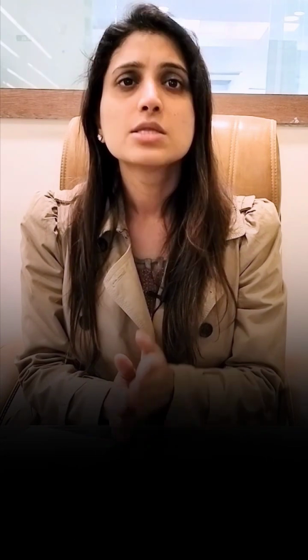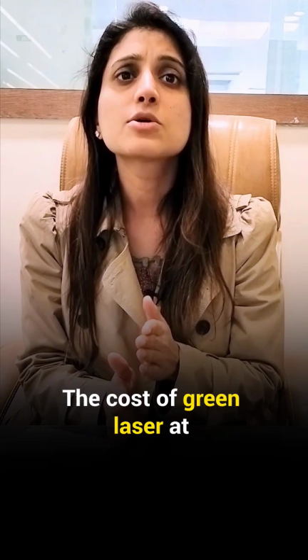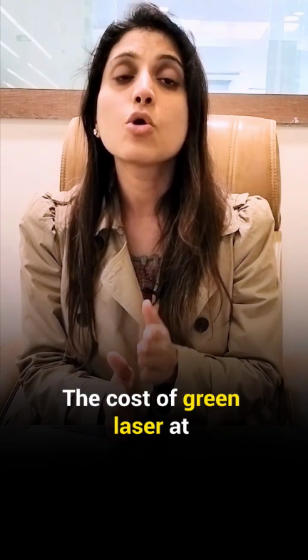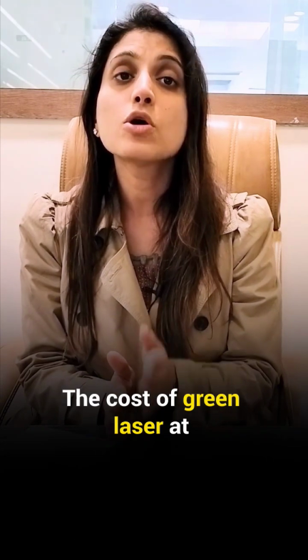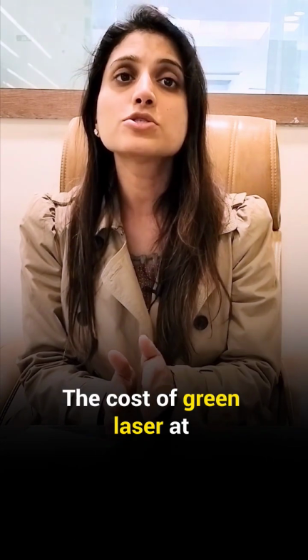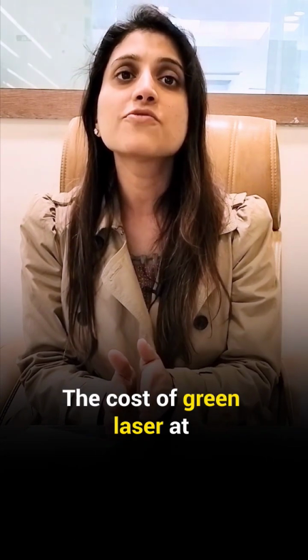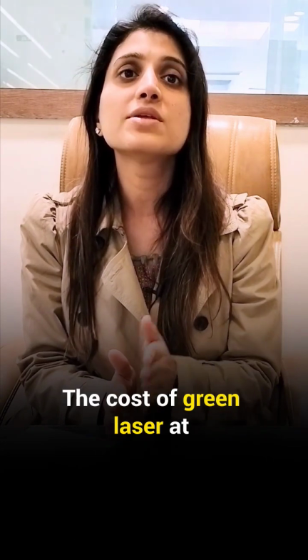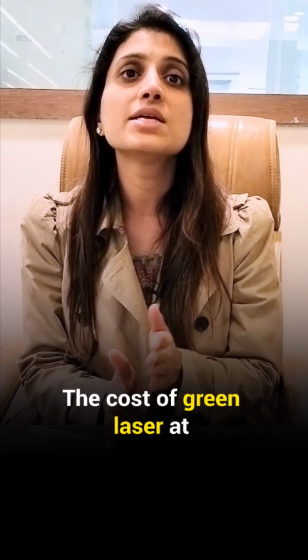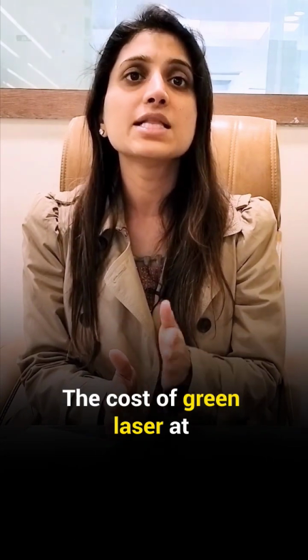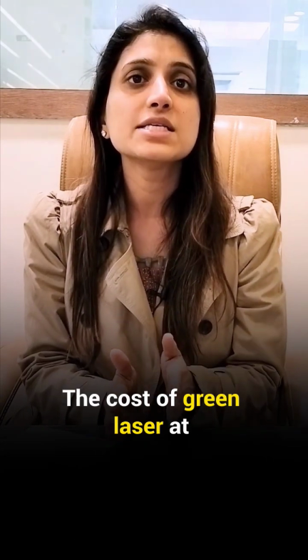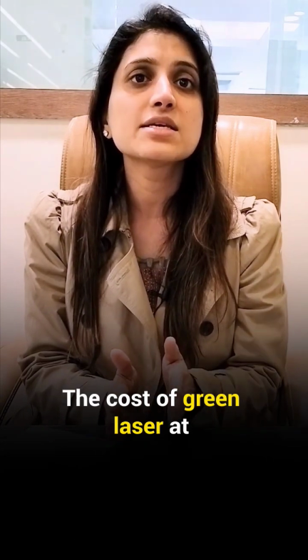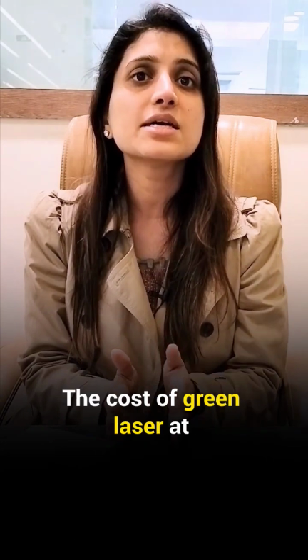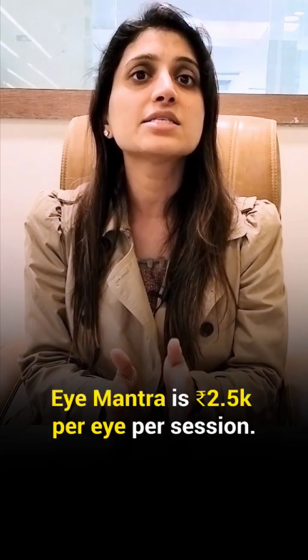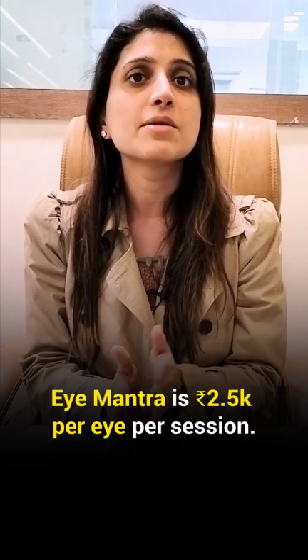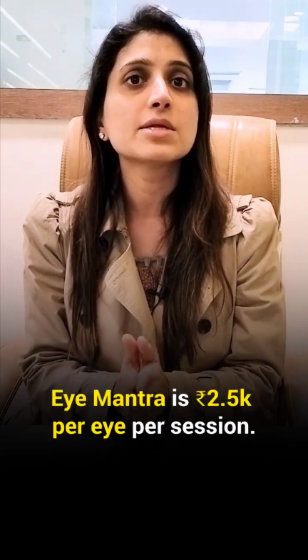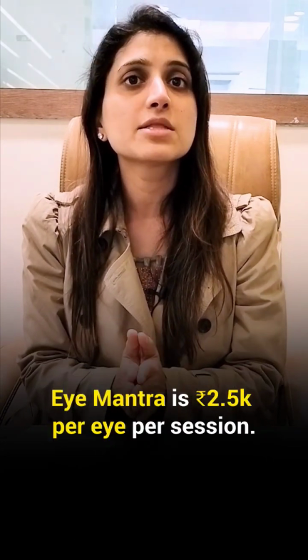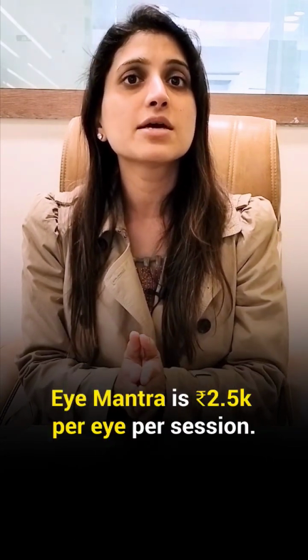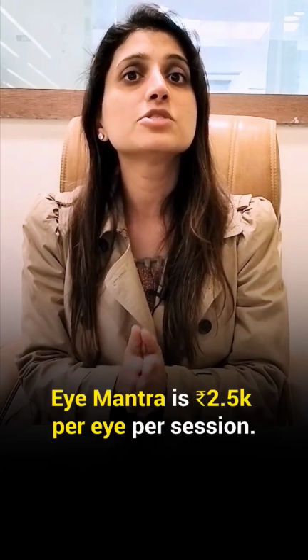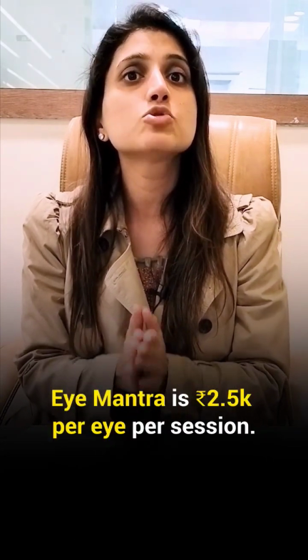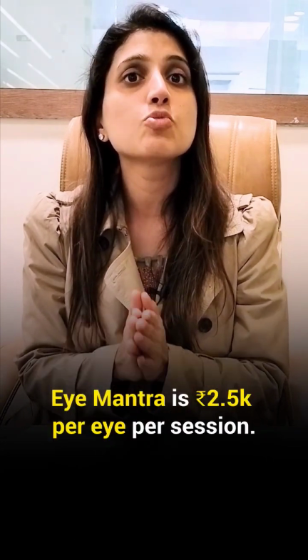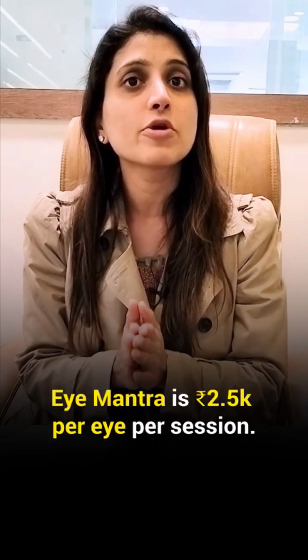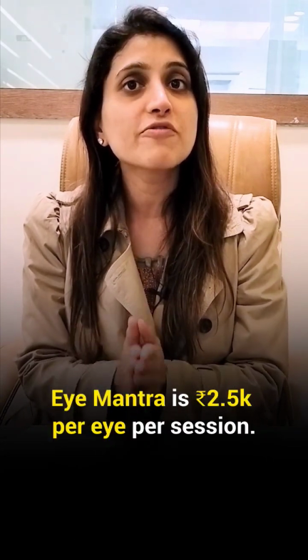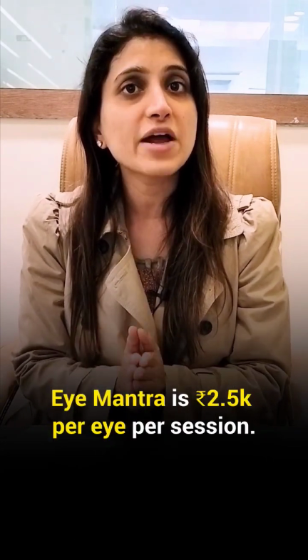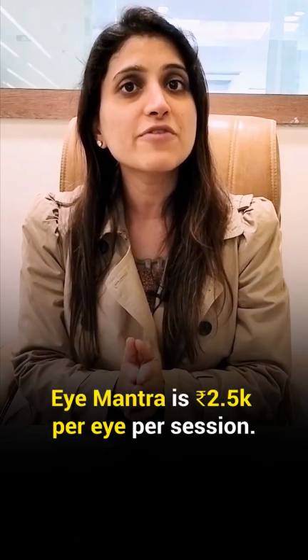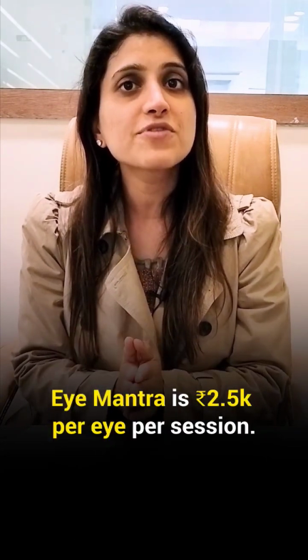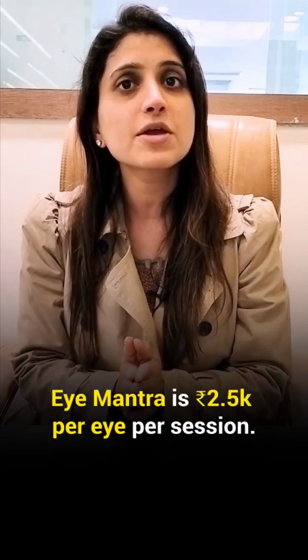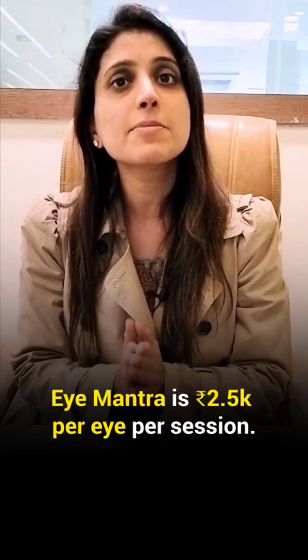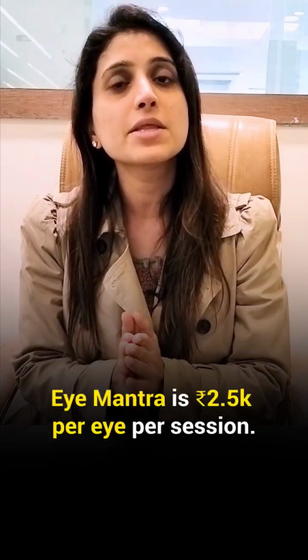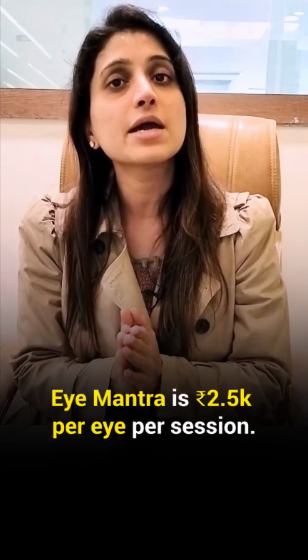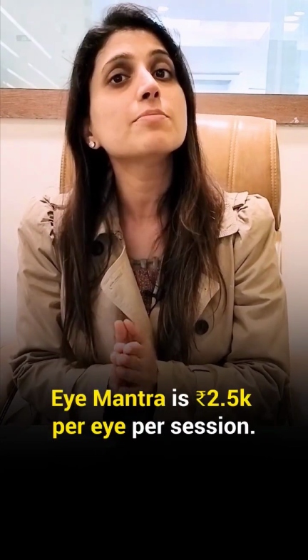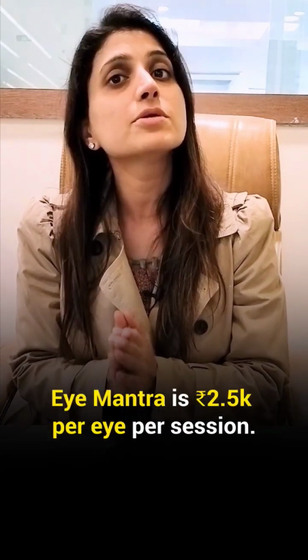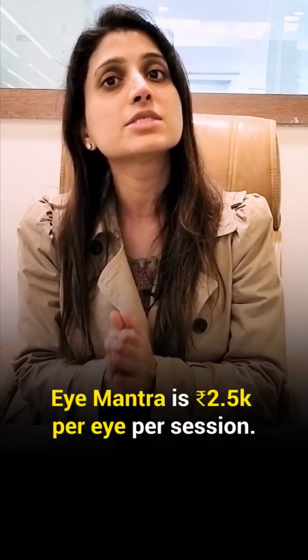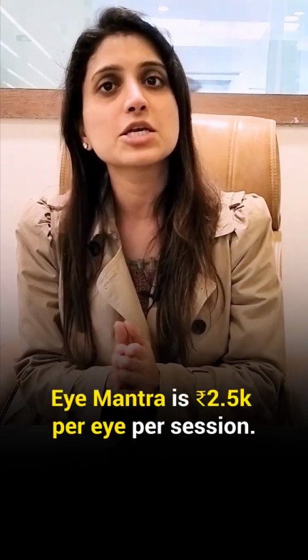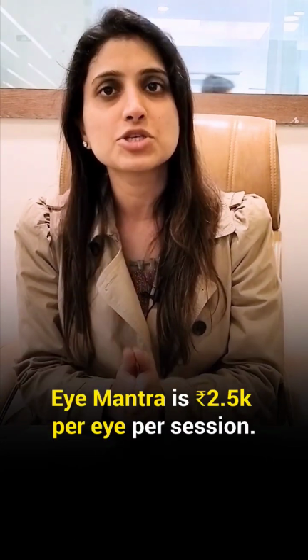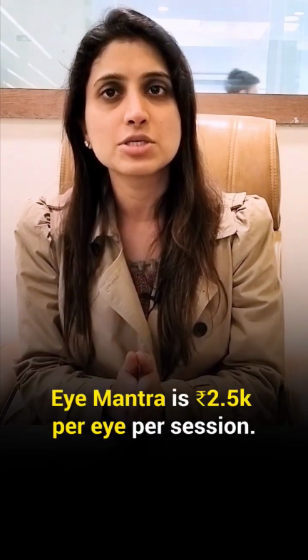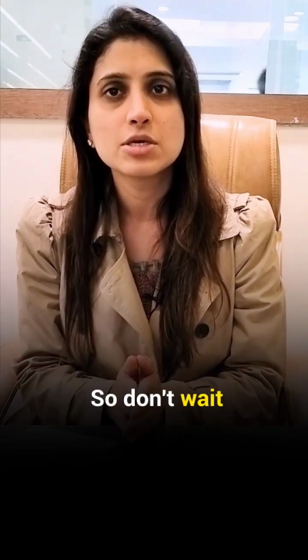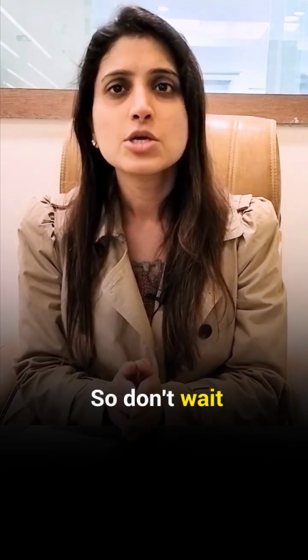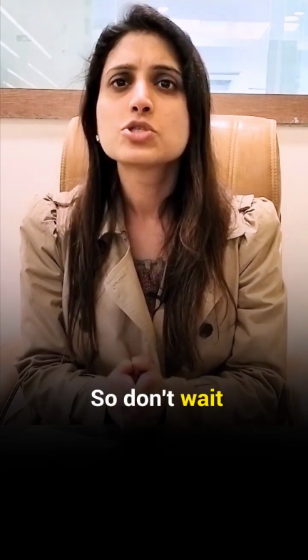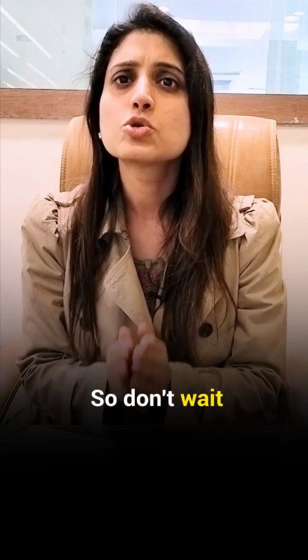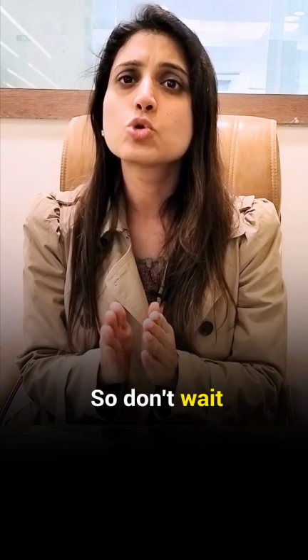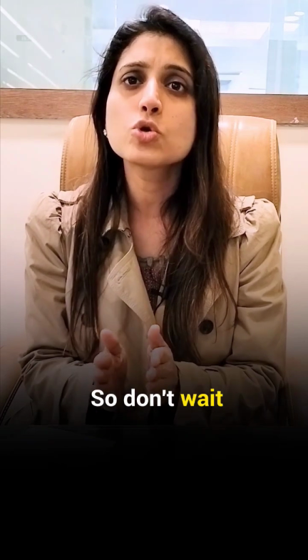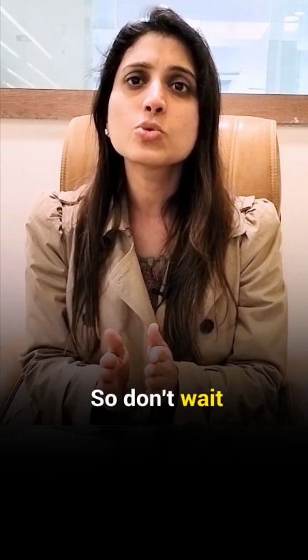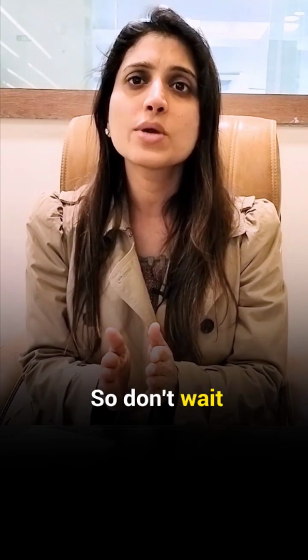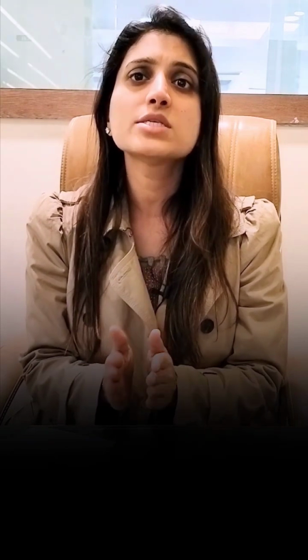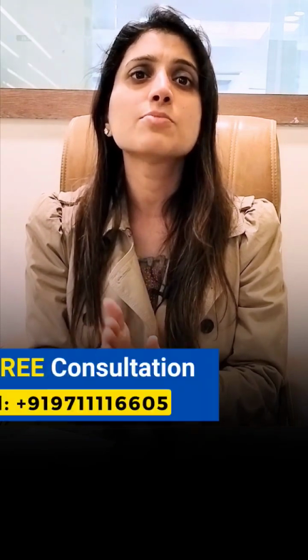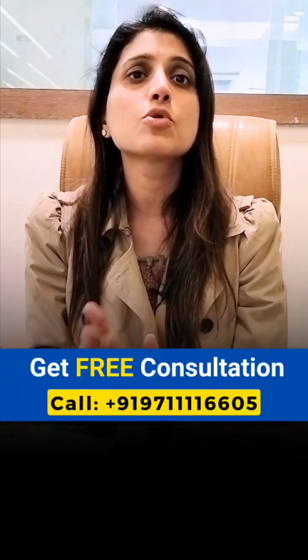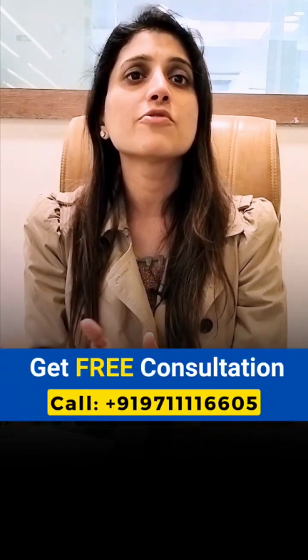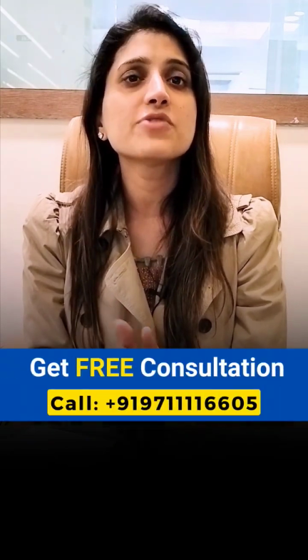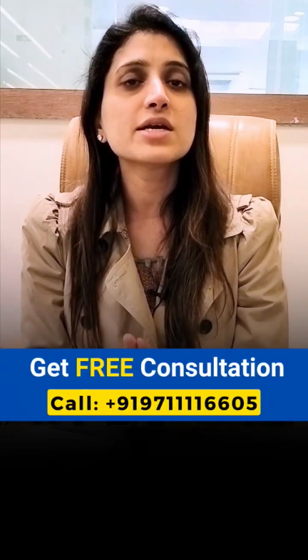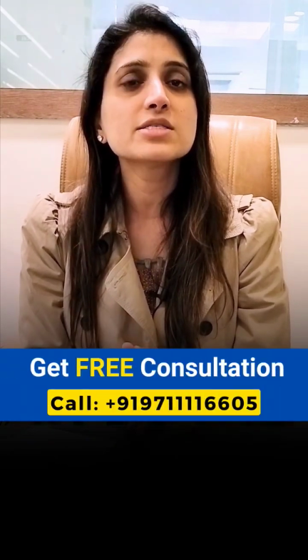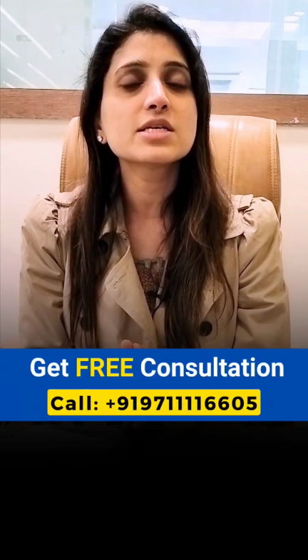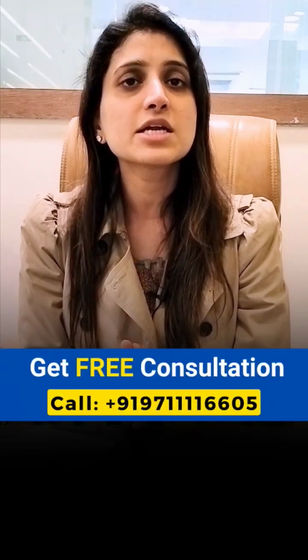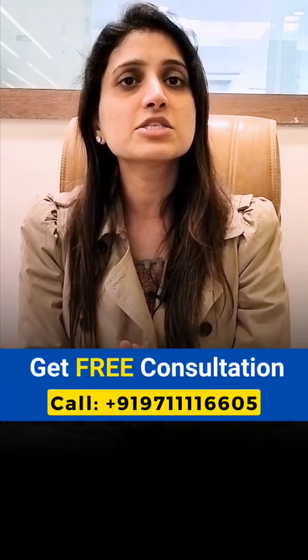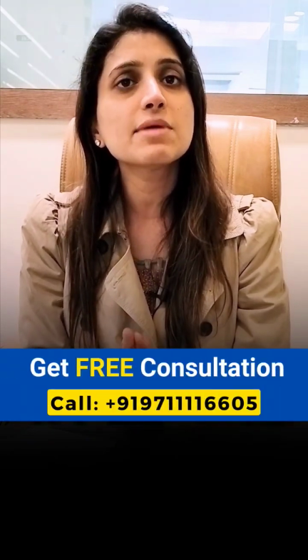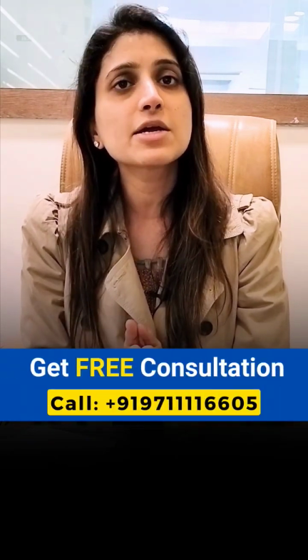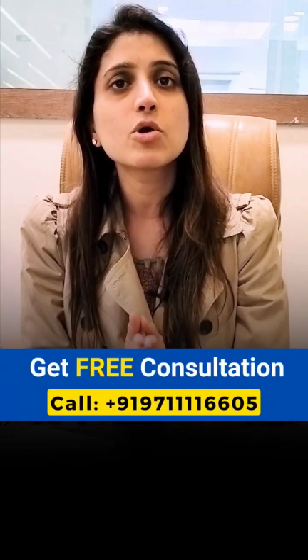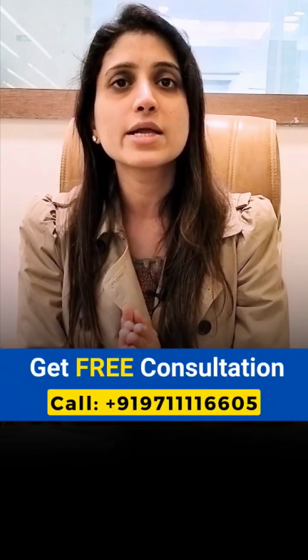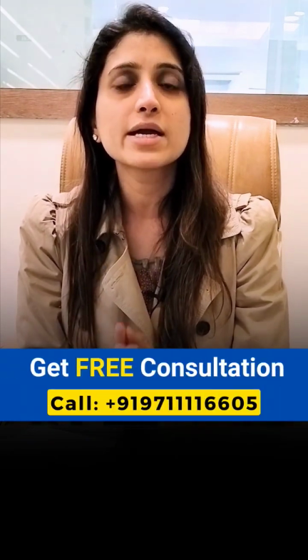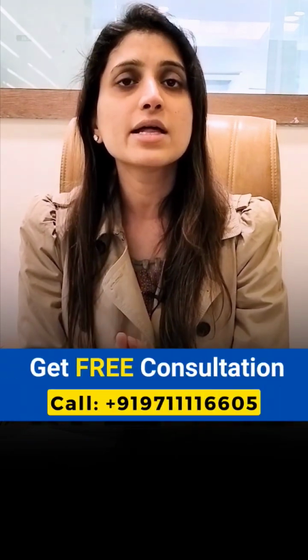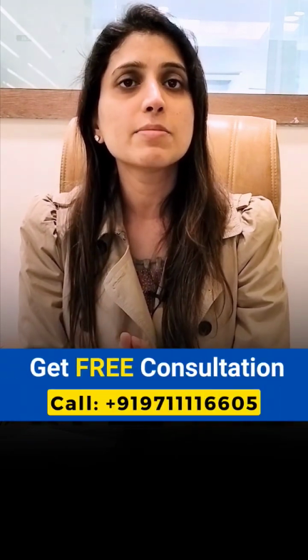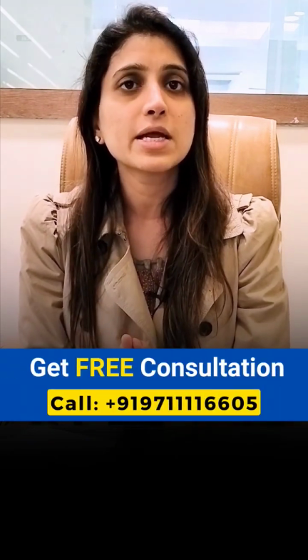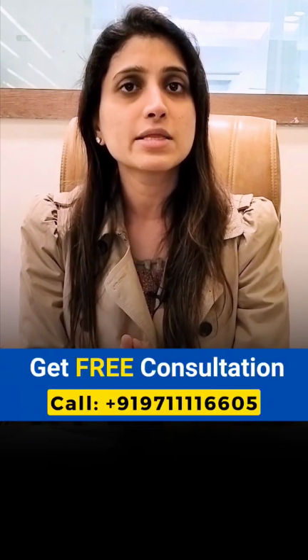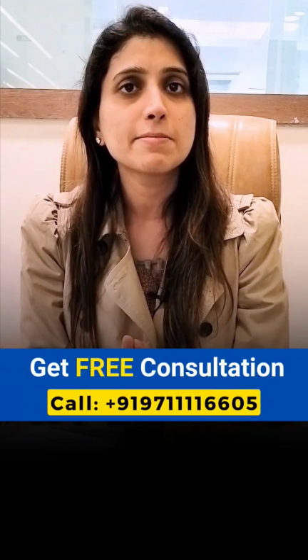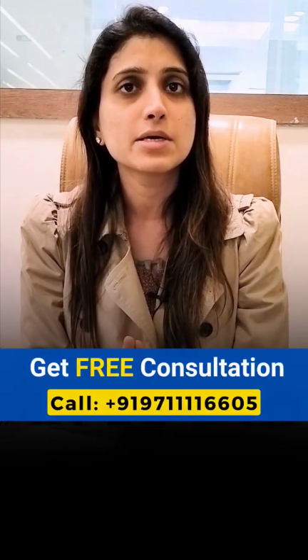The cost of green laser at iMantra is 2.5k per eye per session. Don't wait — book a free consultation by calling our helpline number.